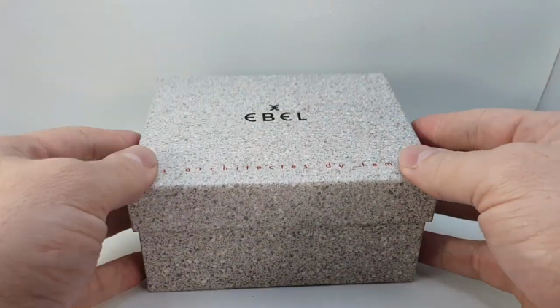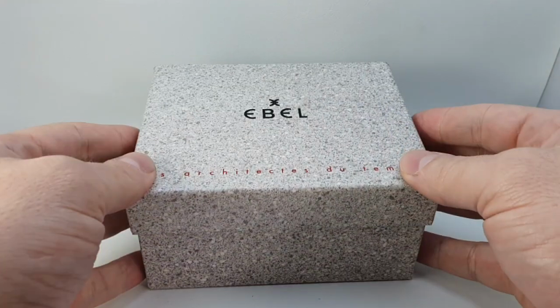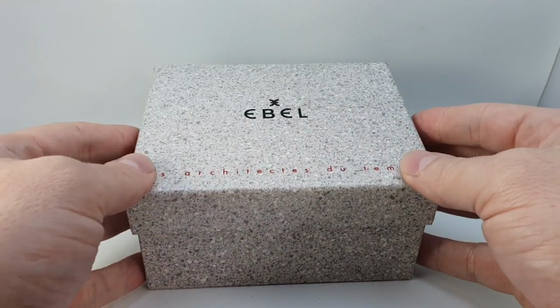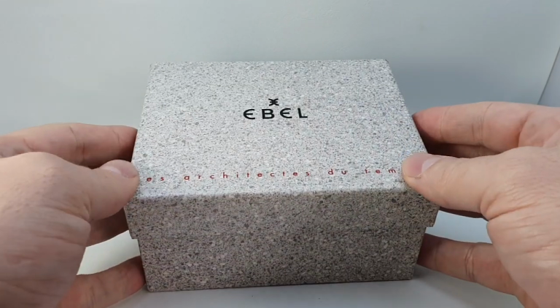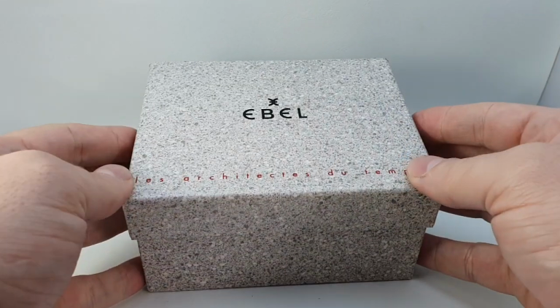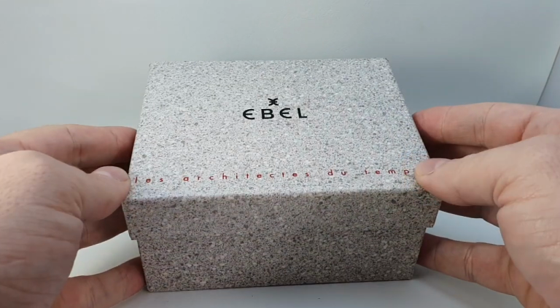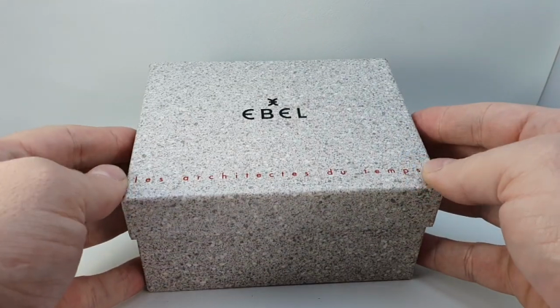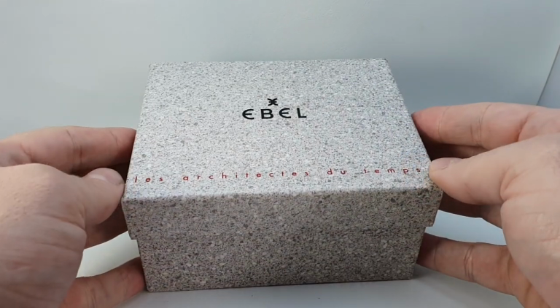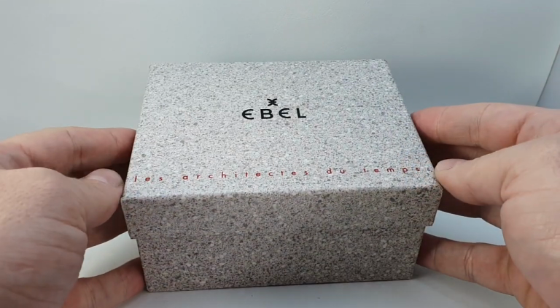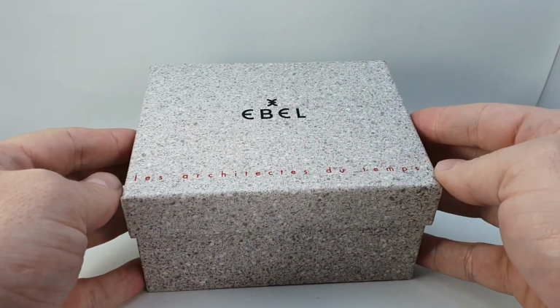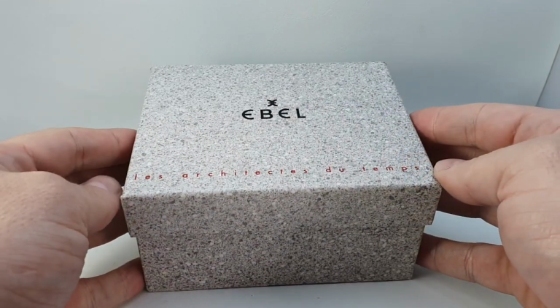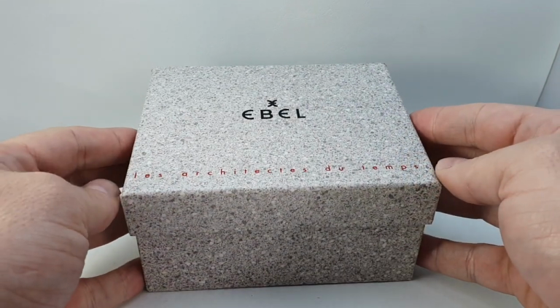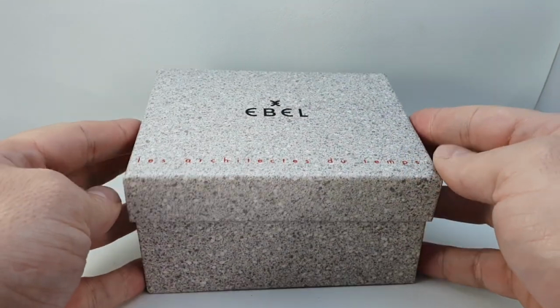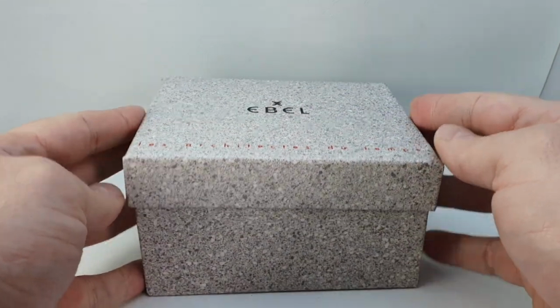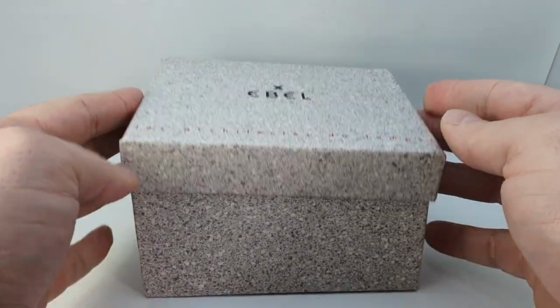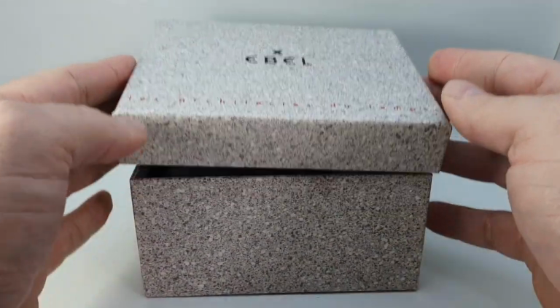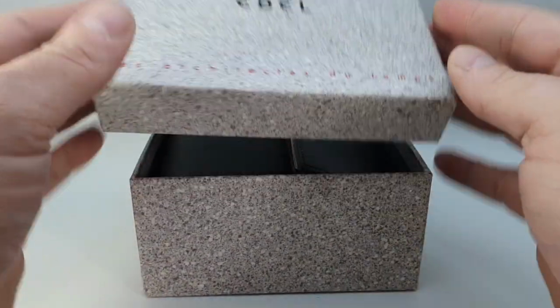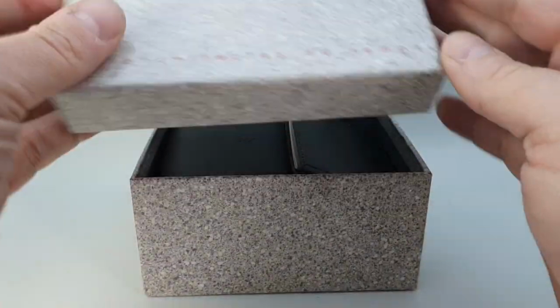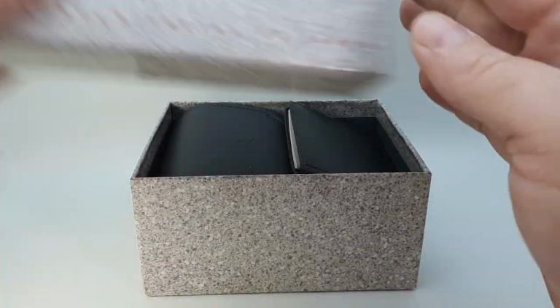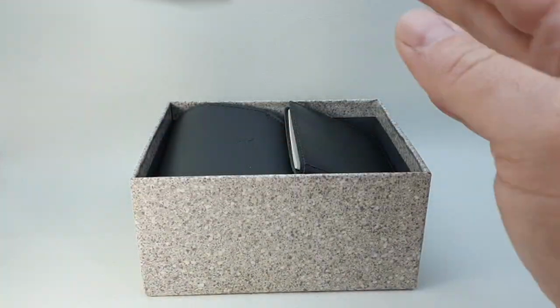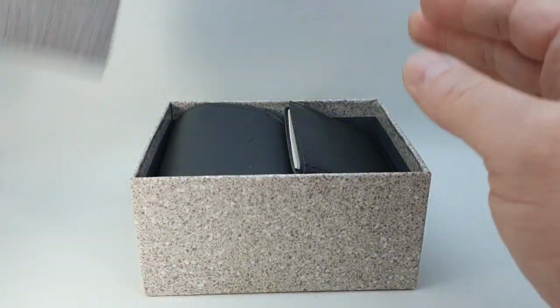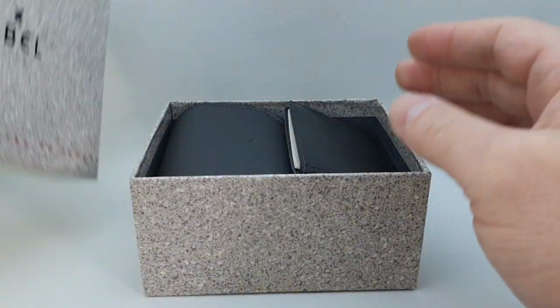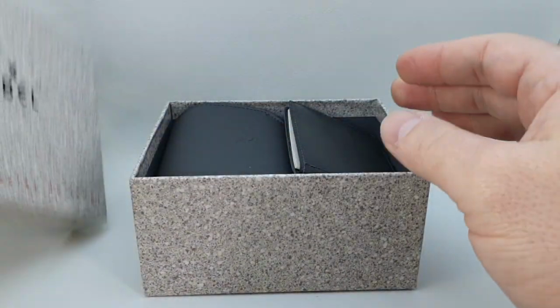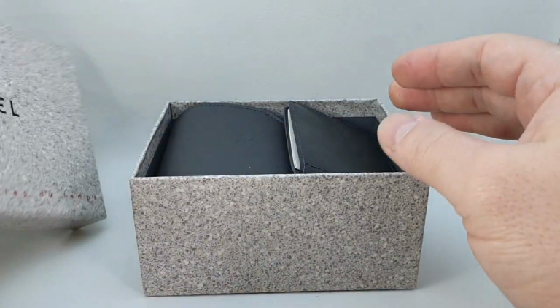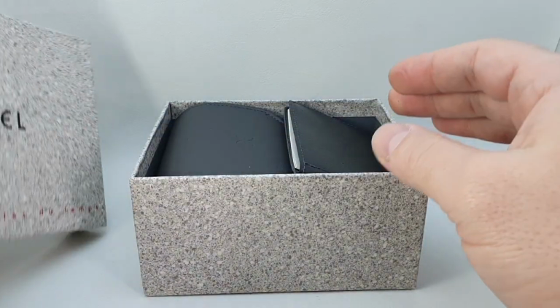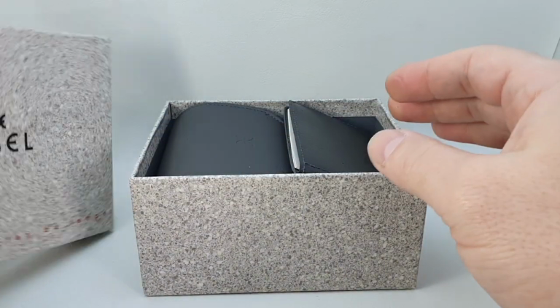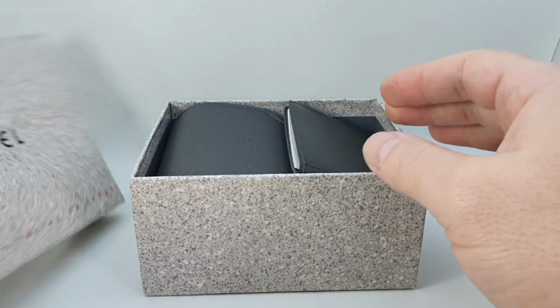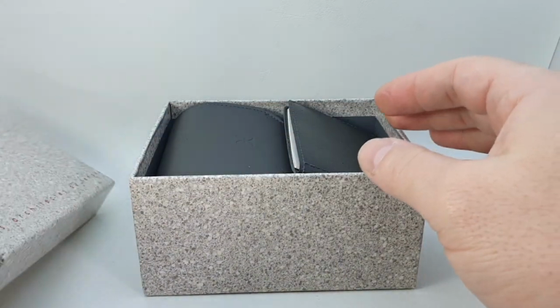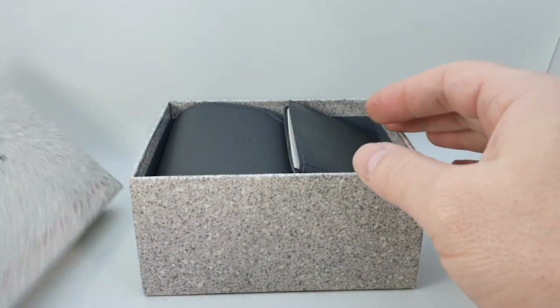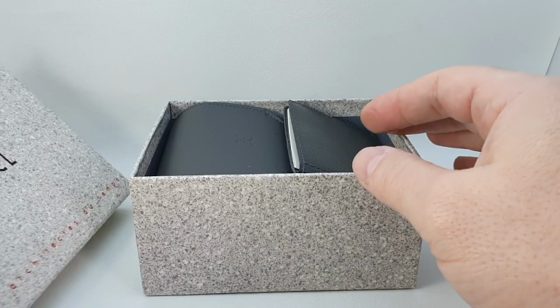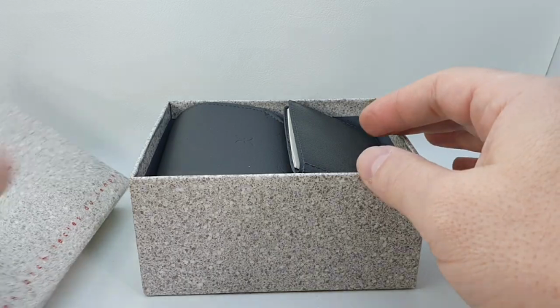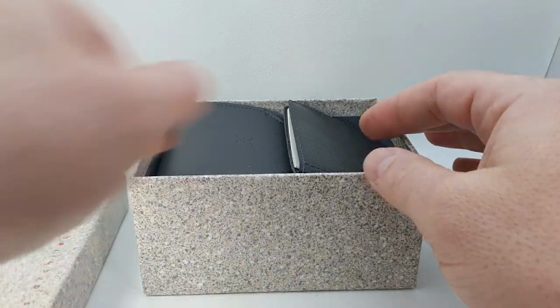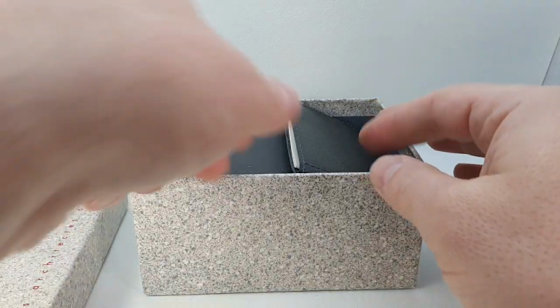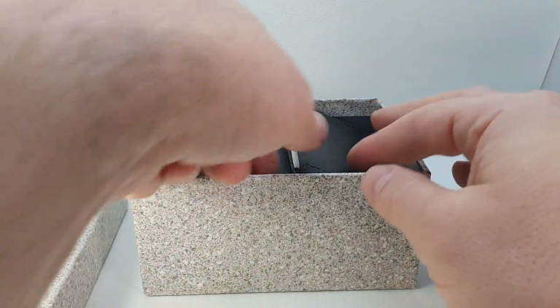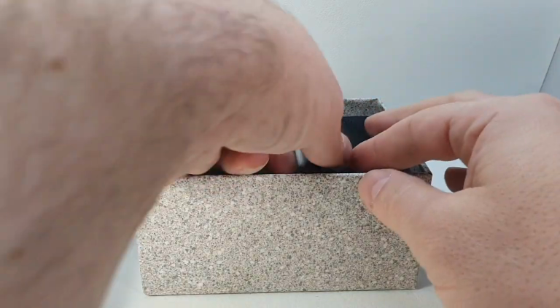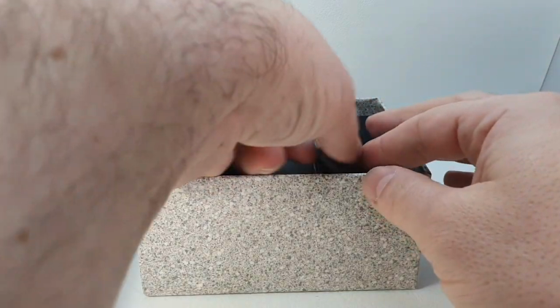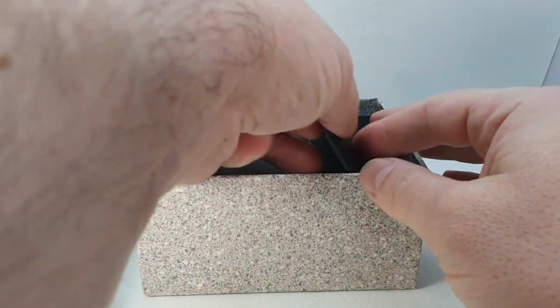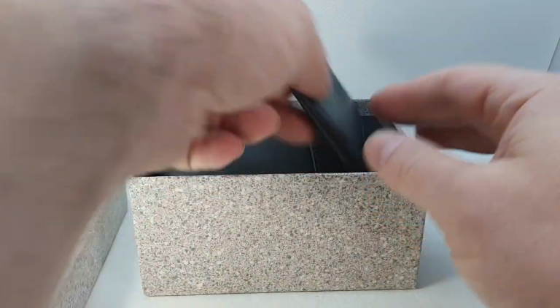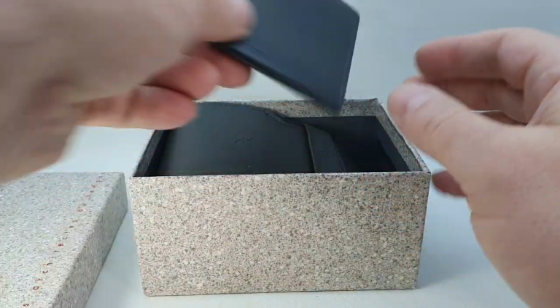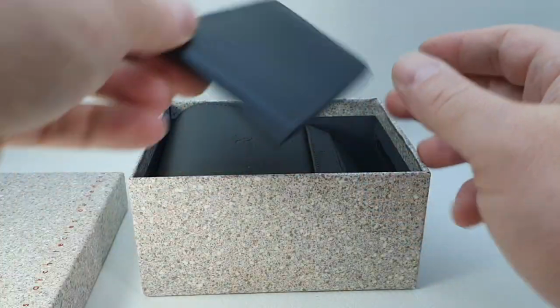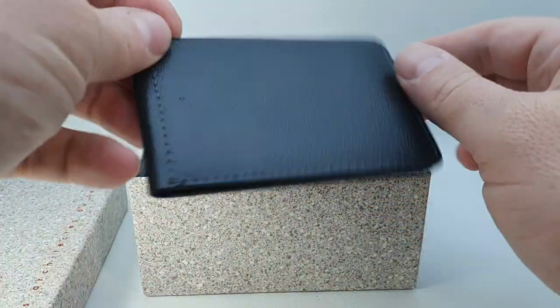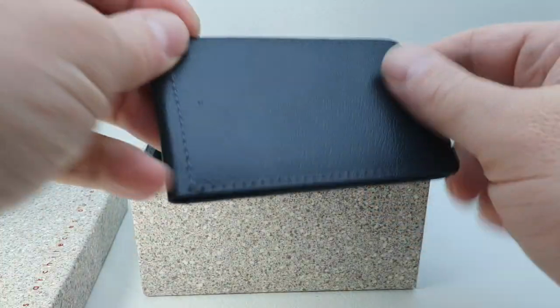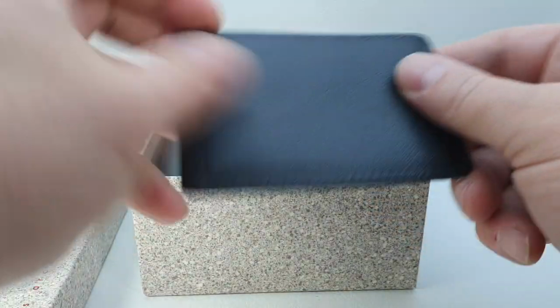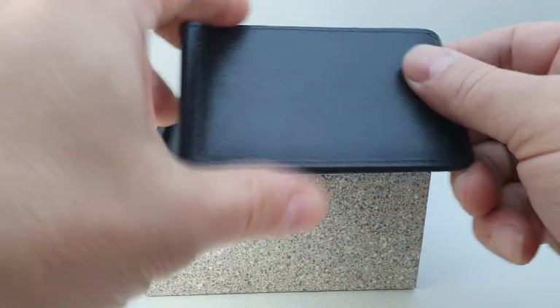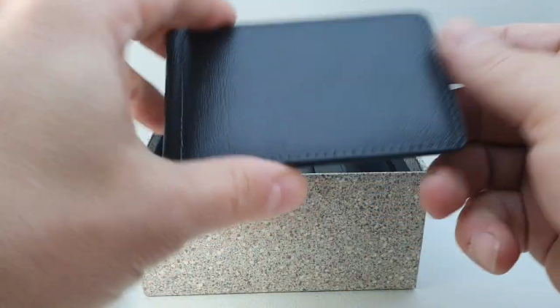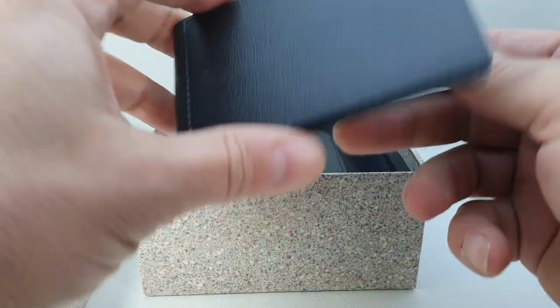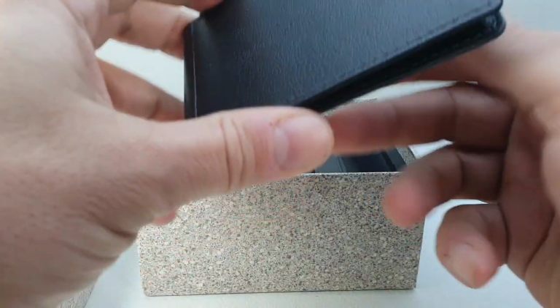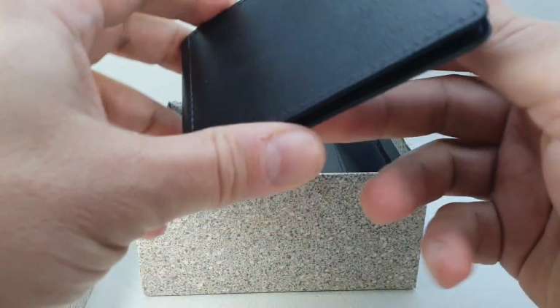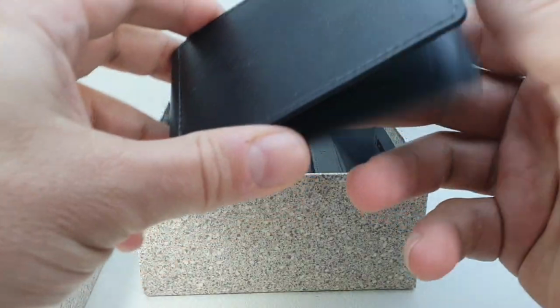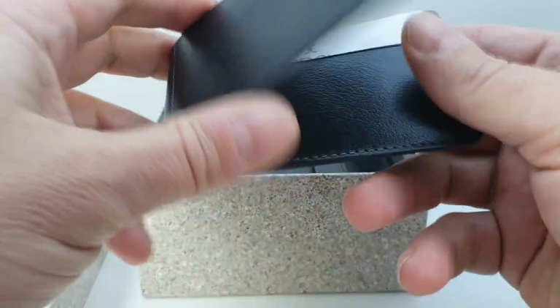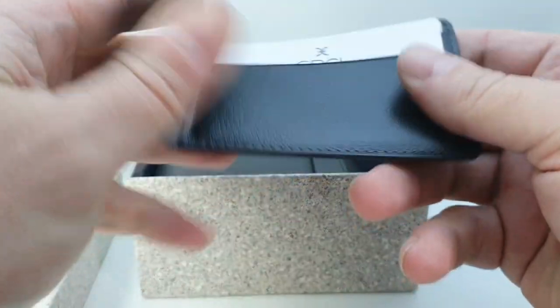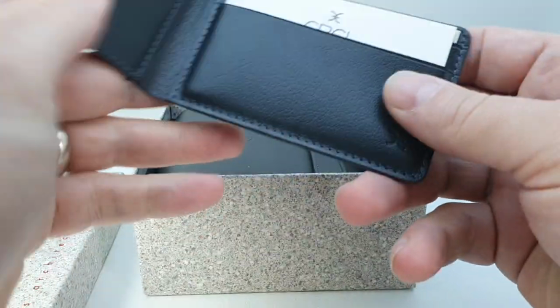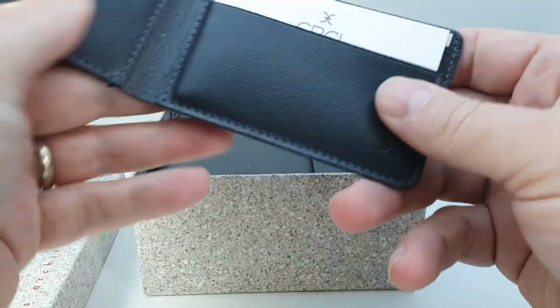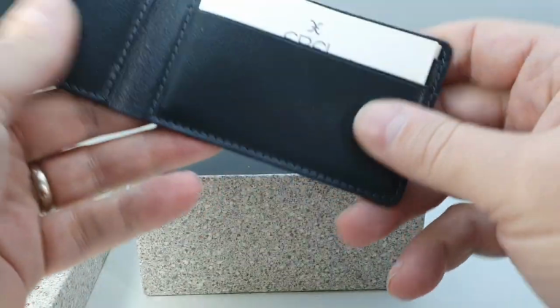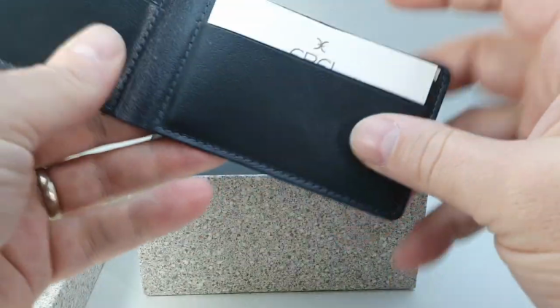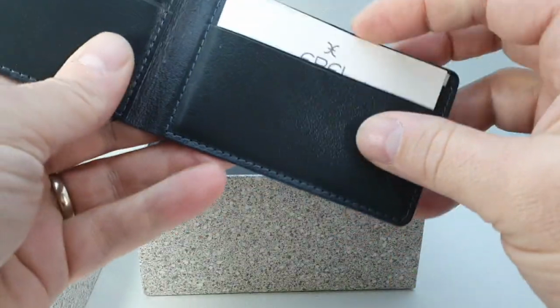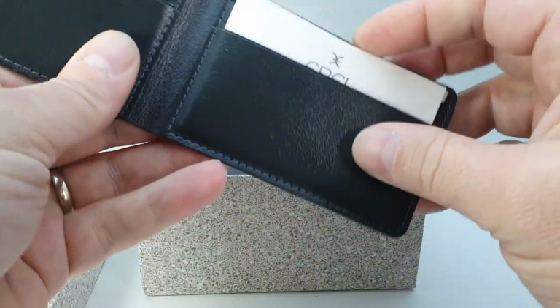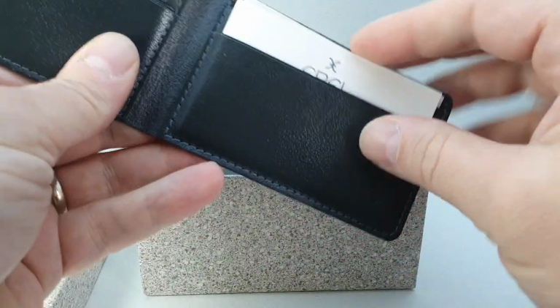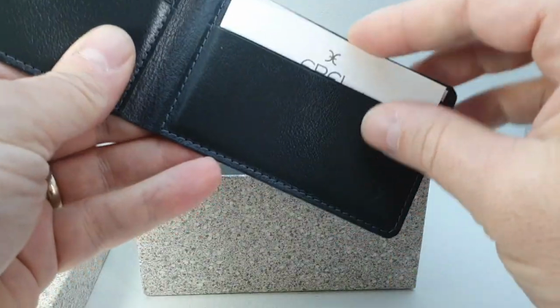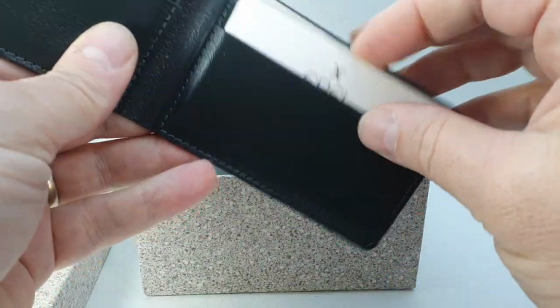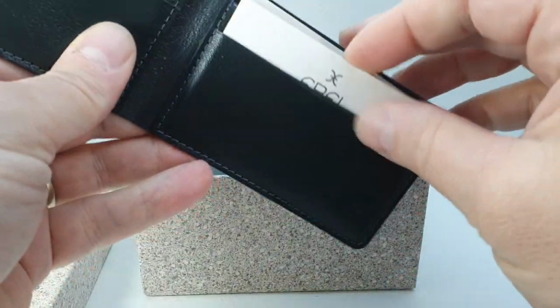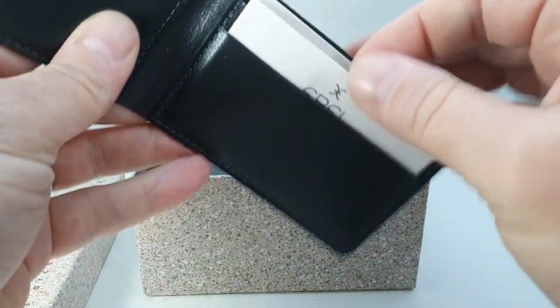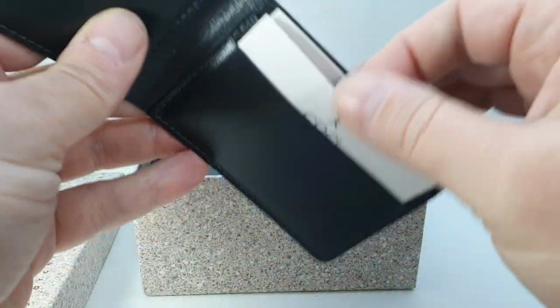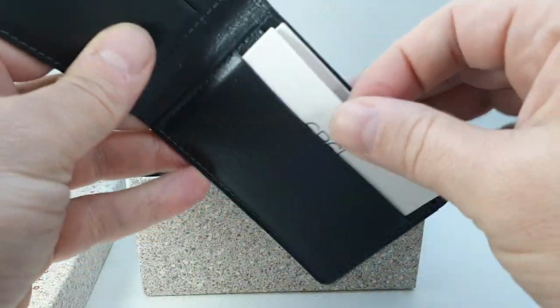Hello watch fans! Birth Year Watches here. This time for you we have a Nobel Sportwave from circa 2000.